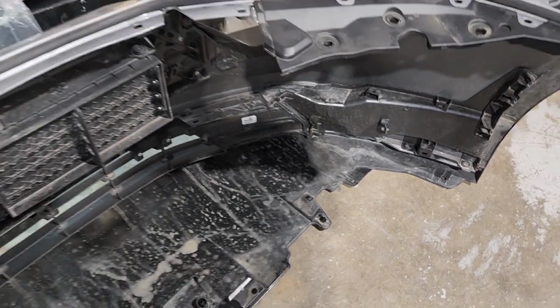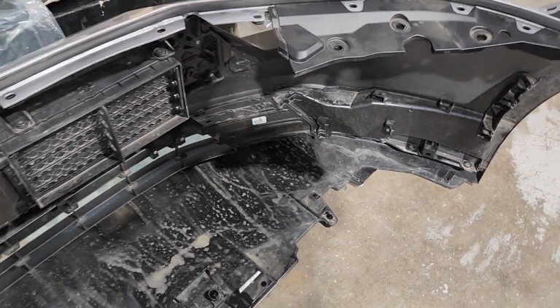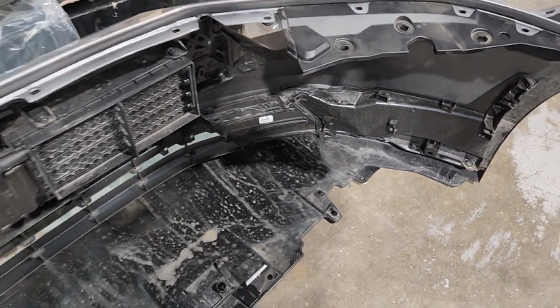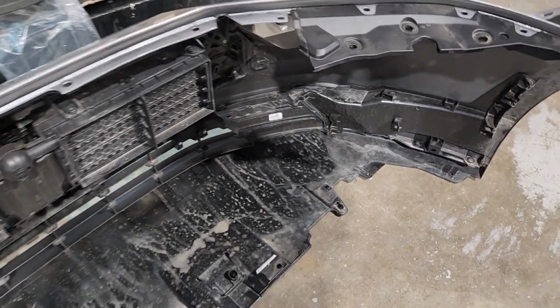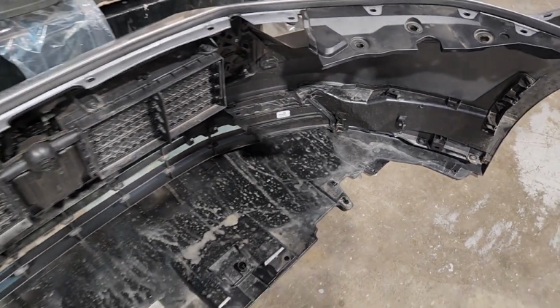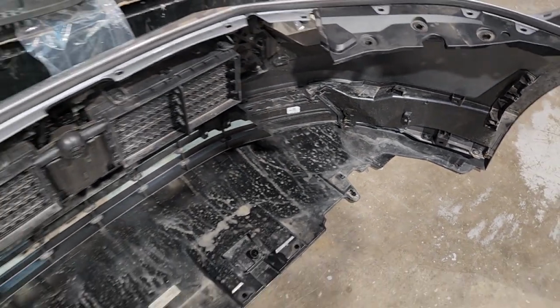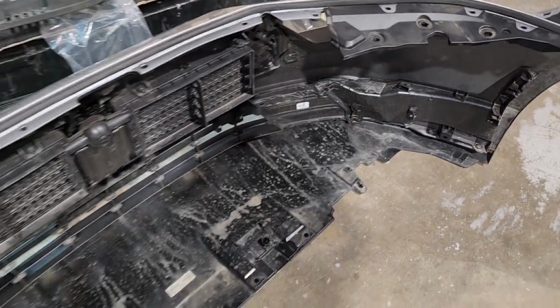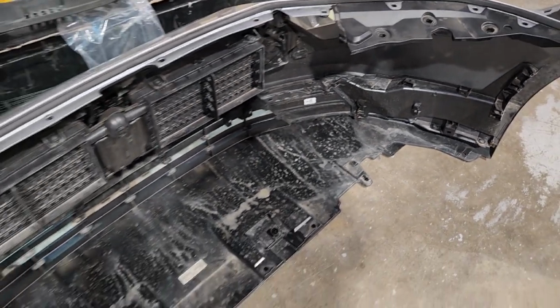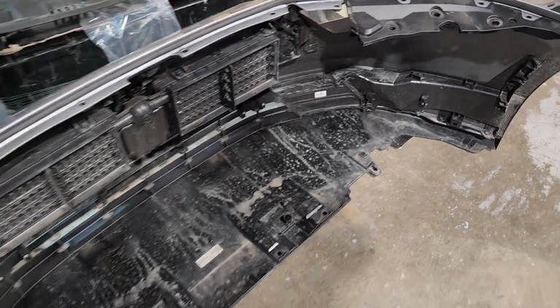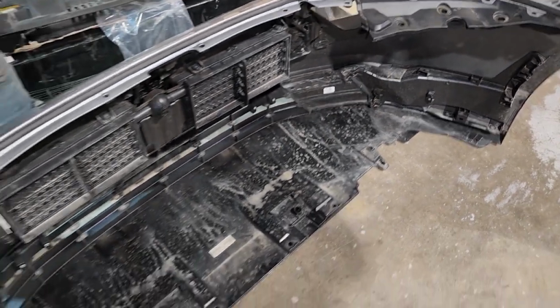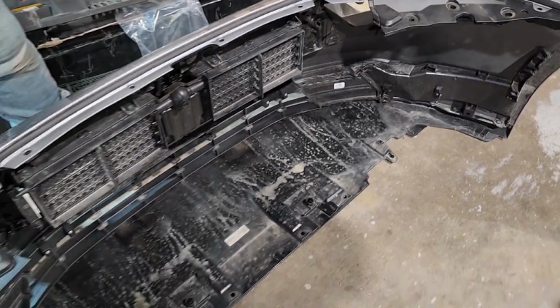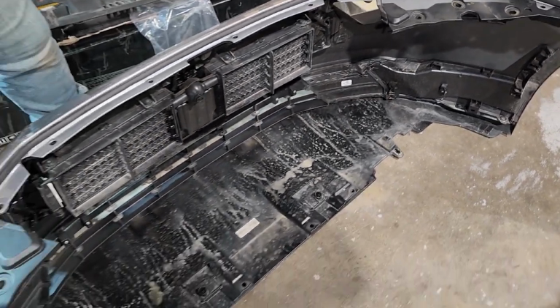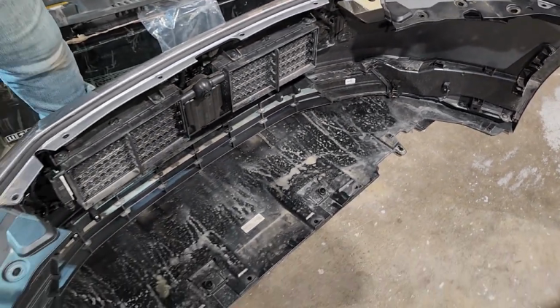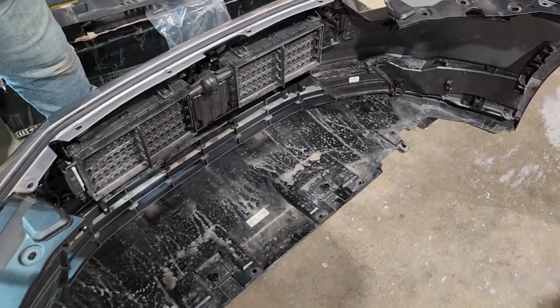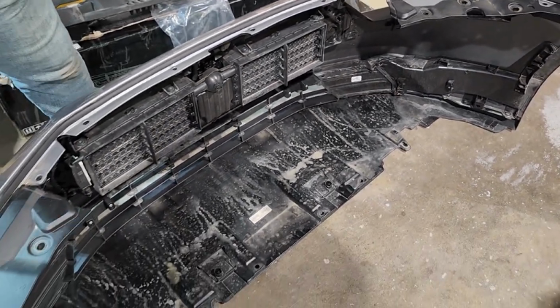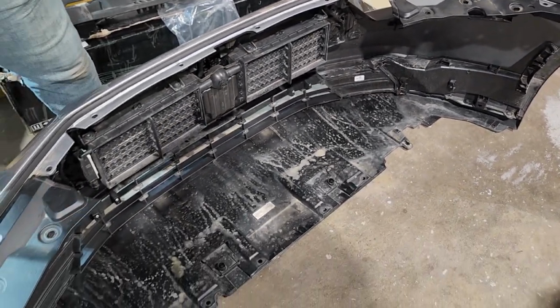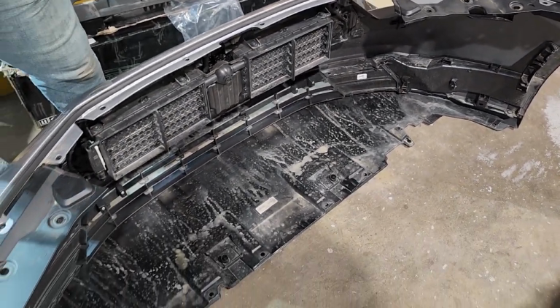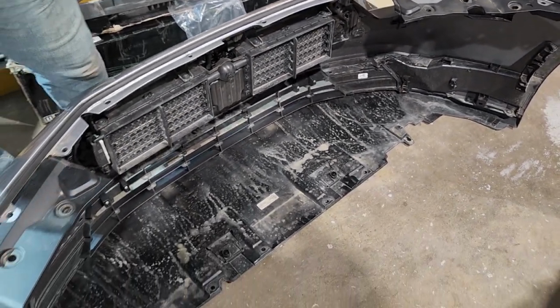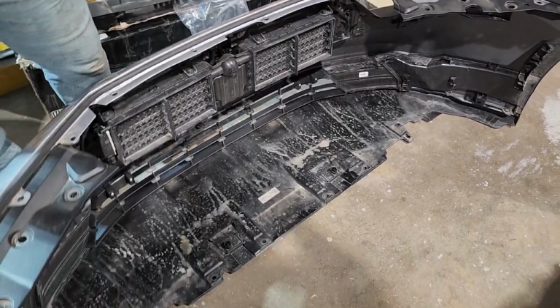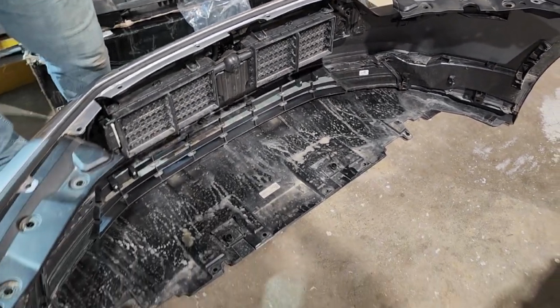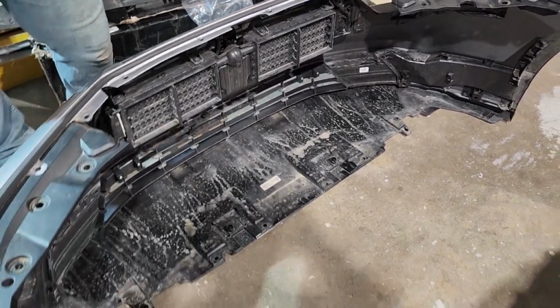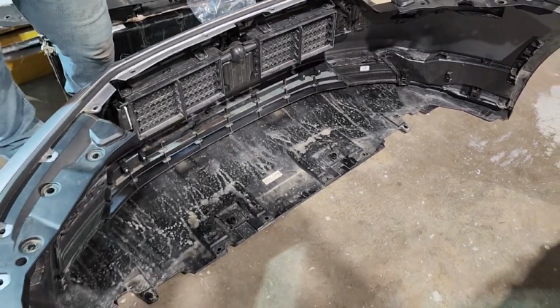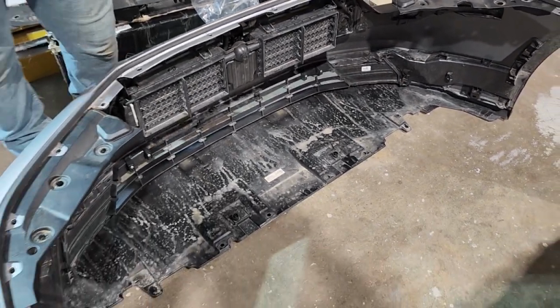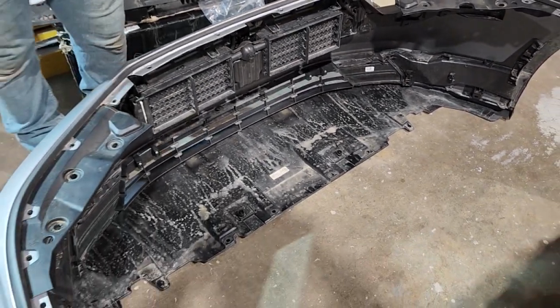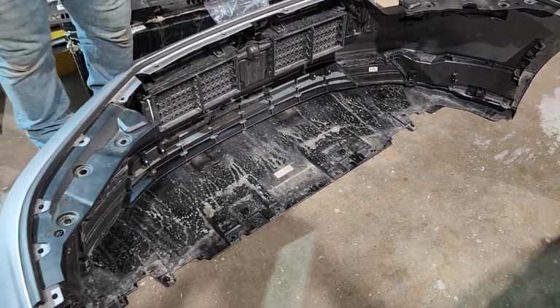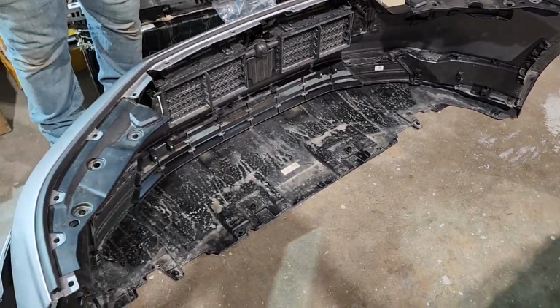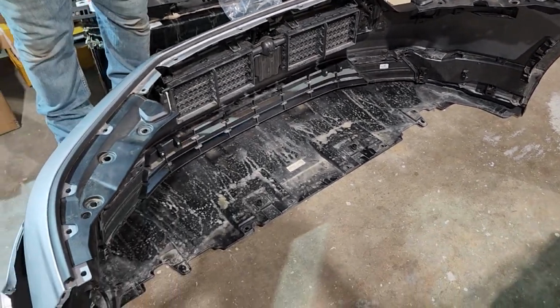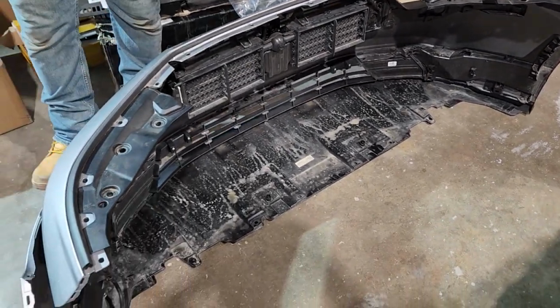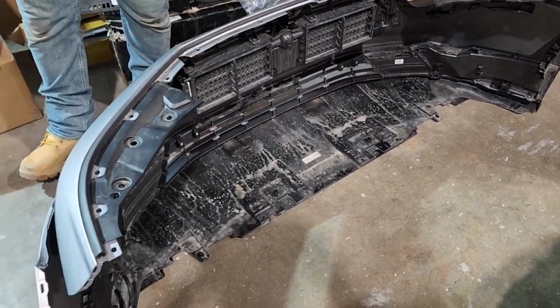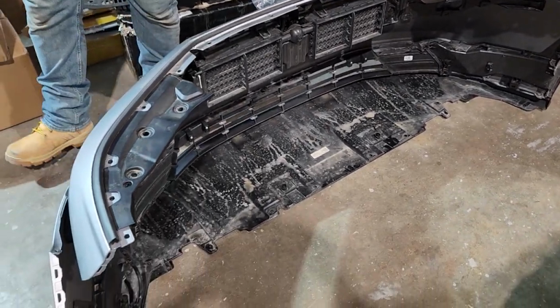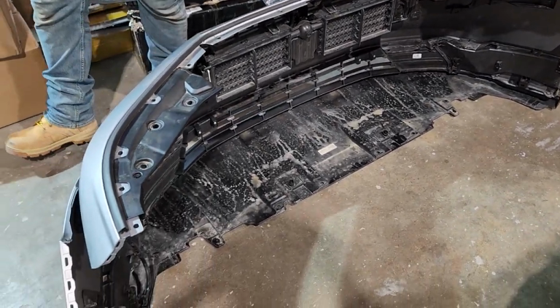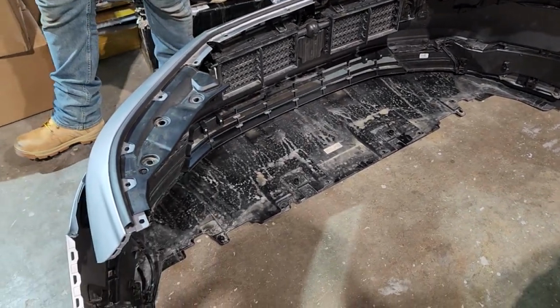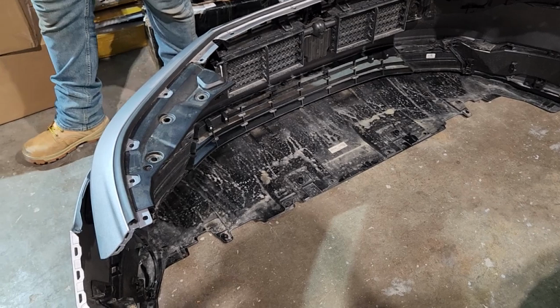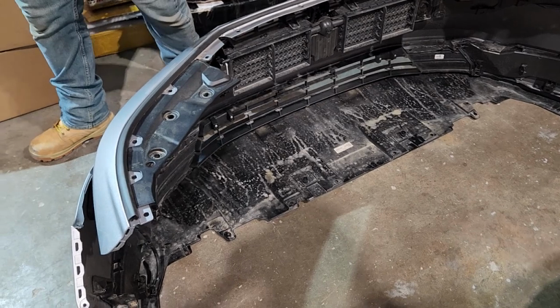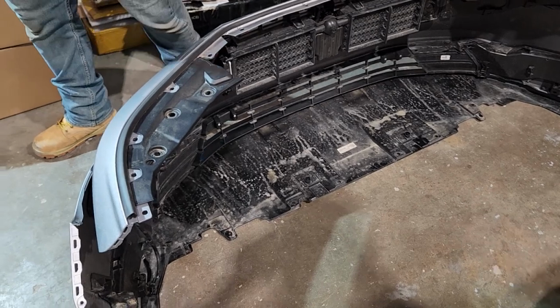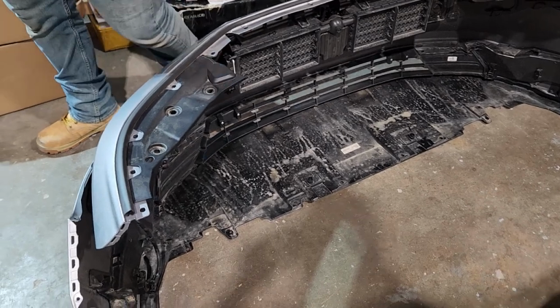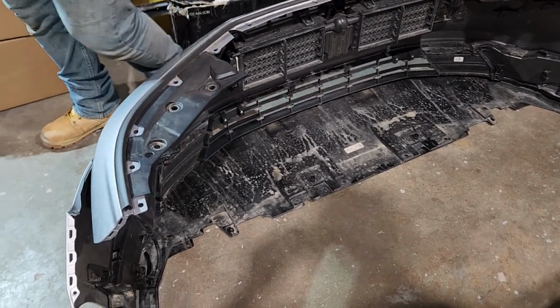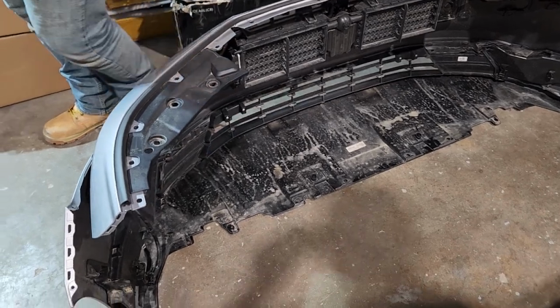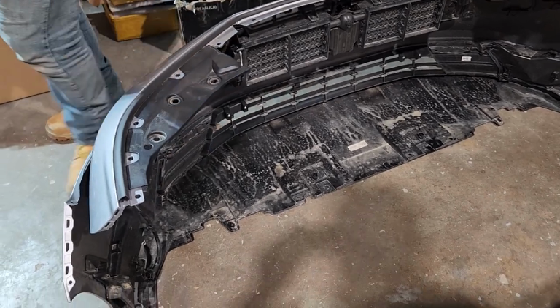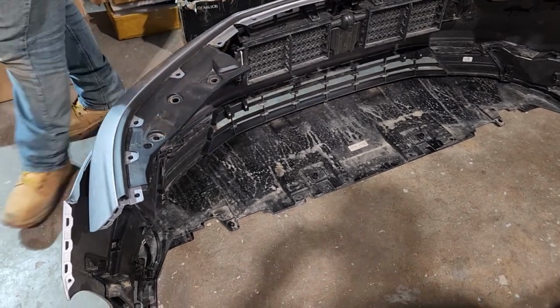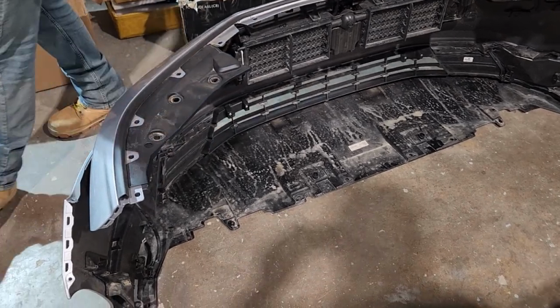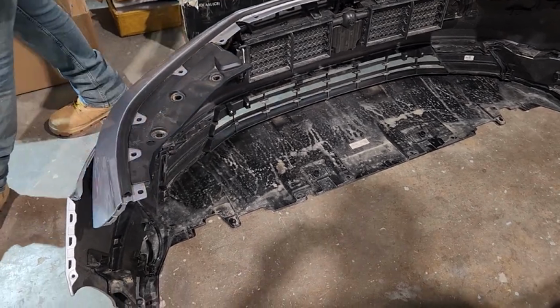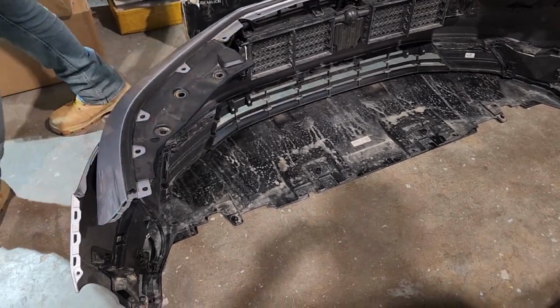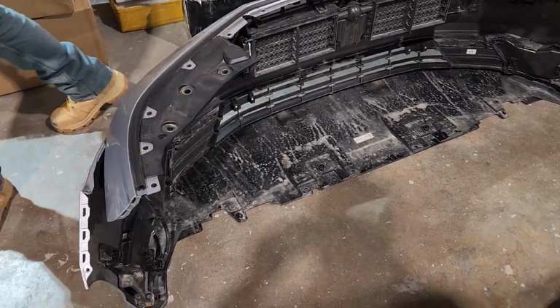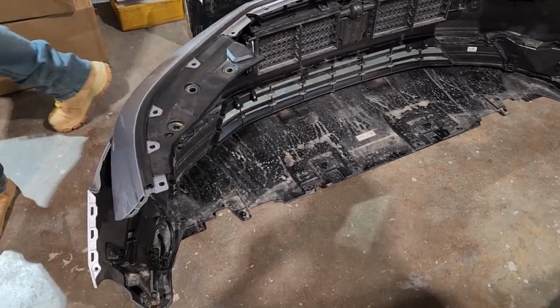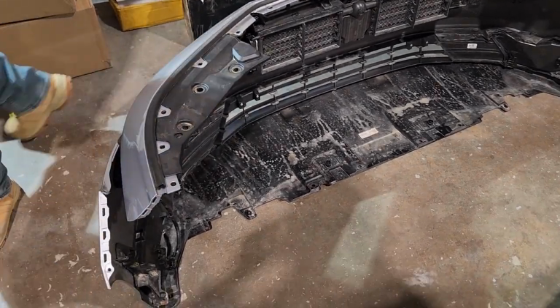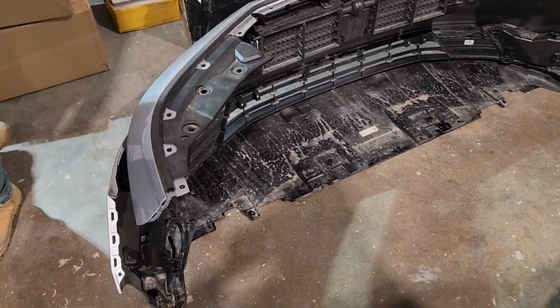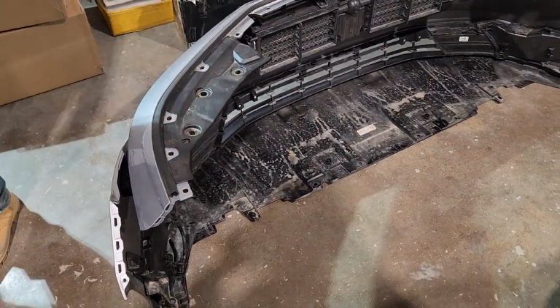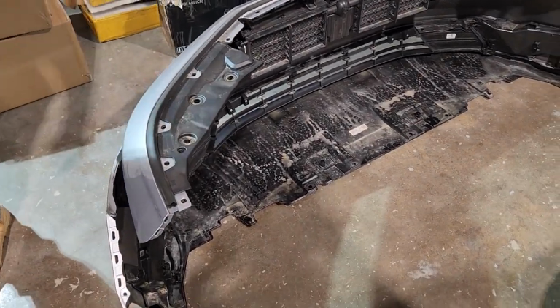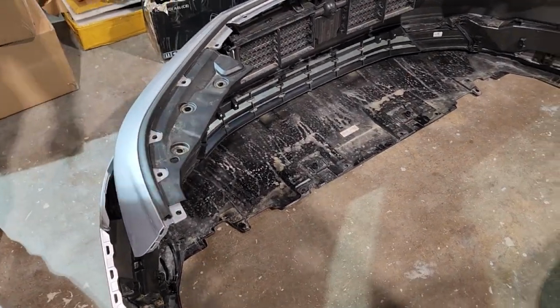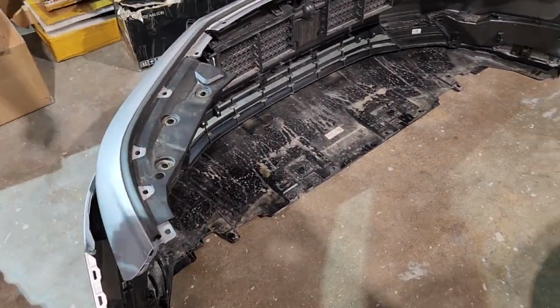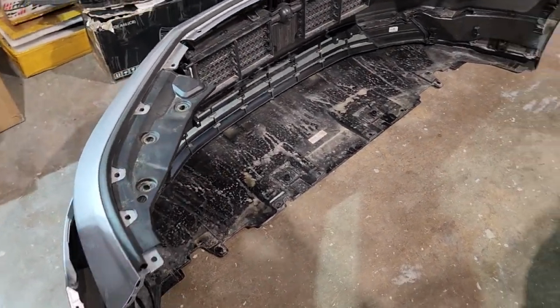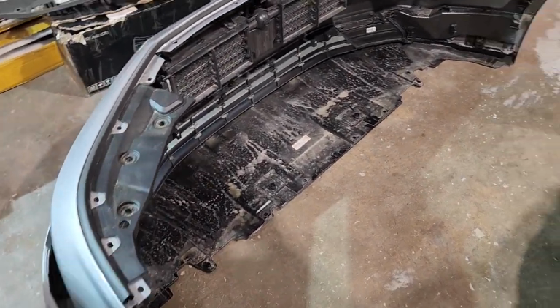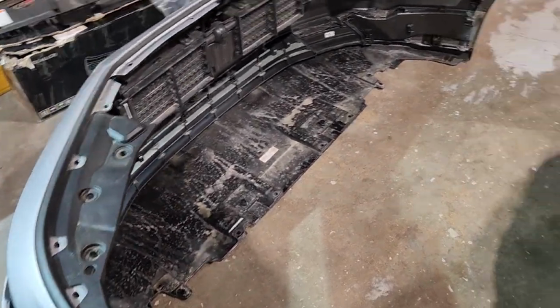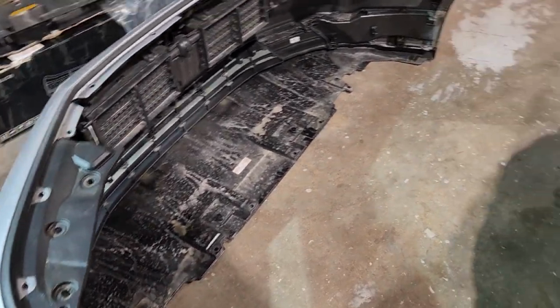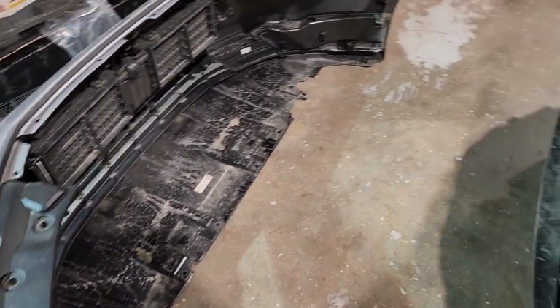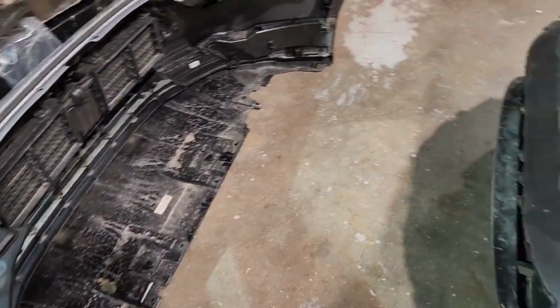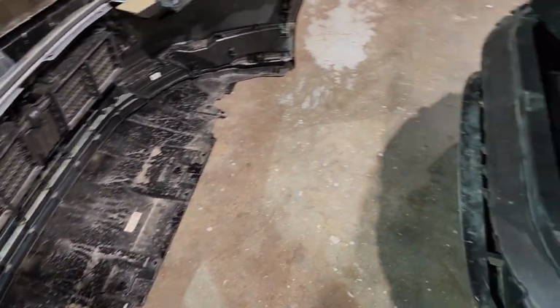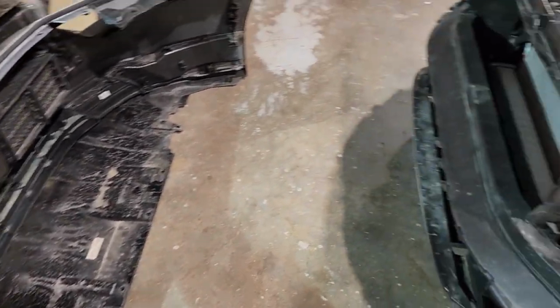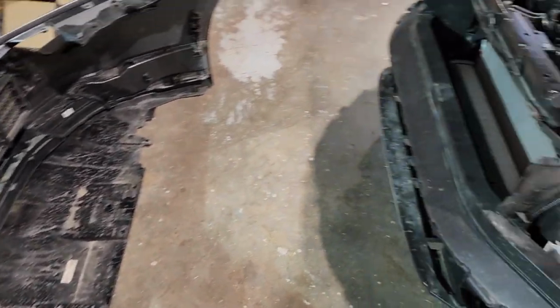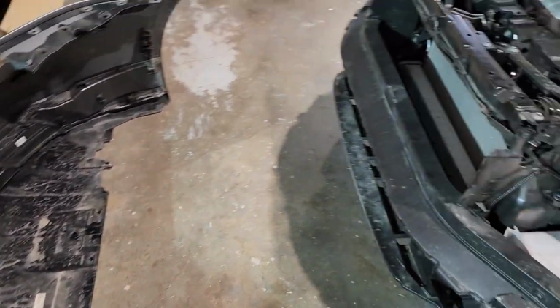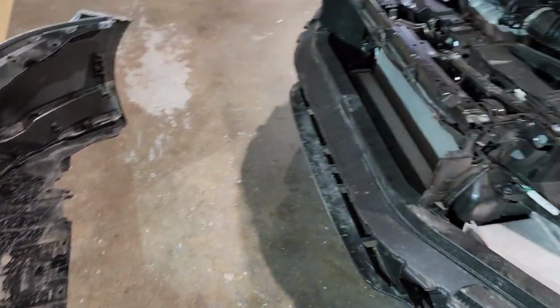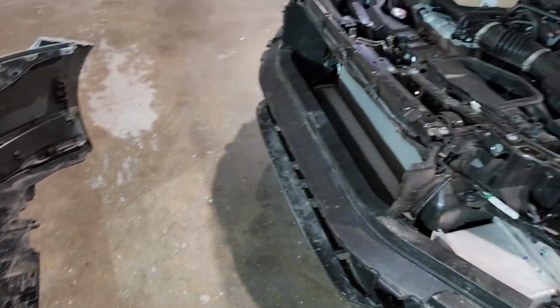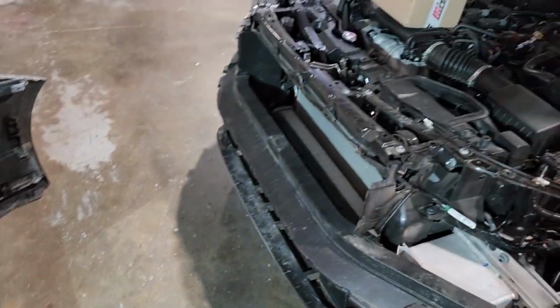I hope this gave you a good idea on how to remove the front bumper from a 2023 Honda Accord.